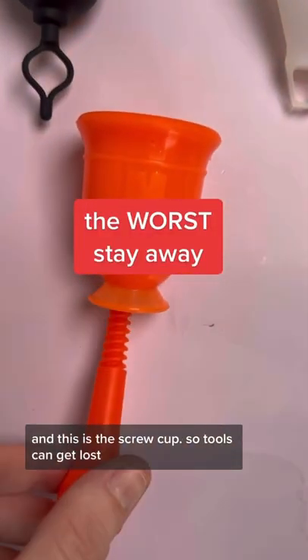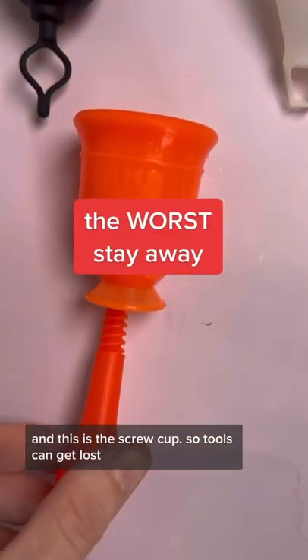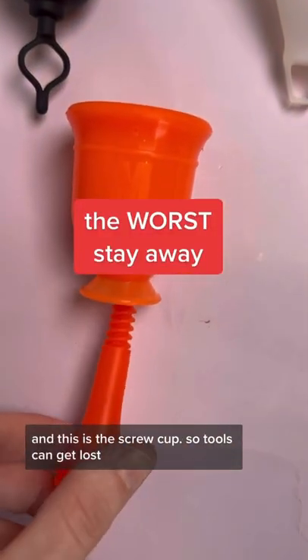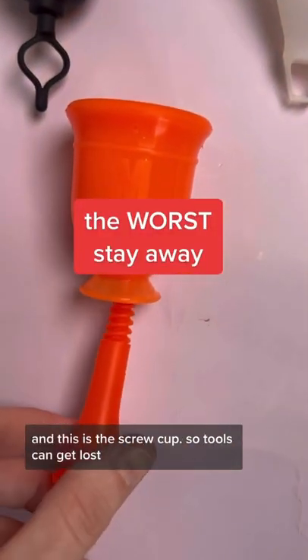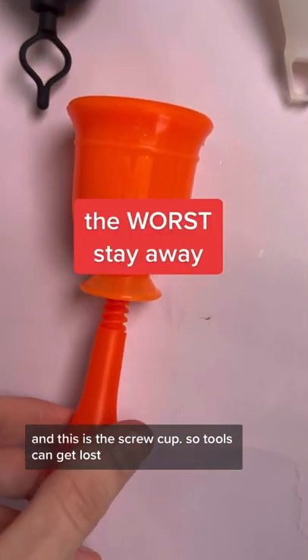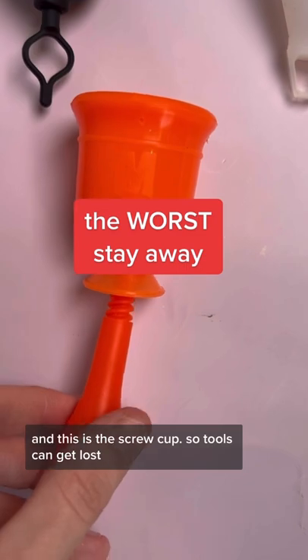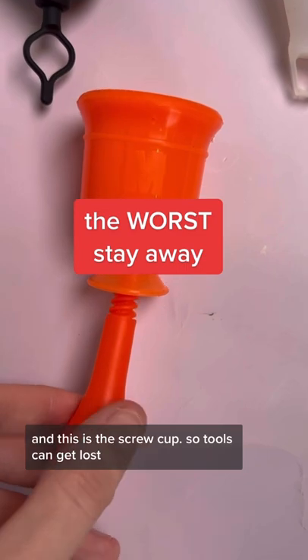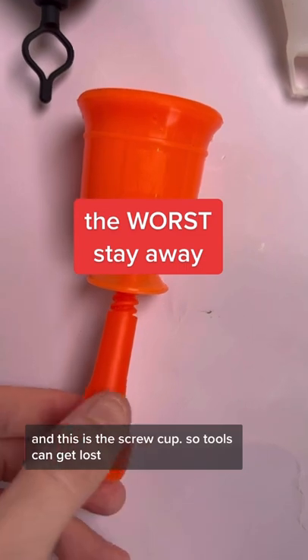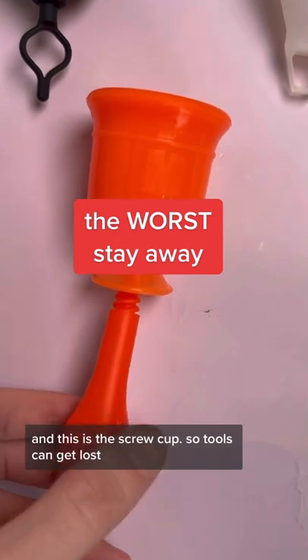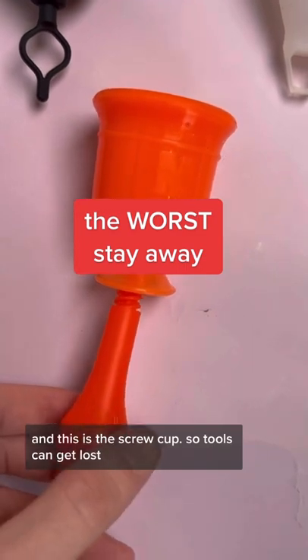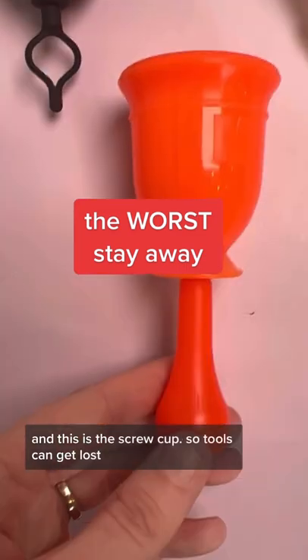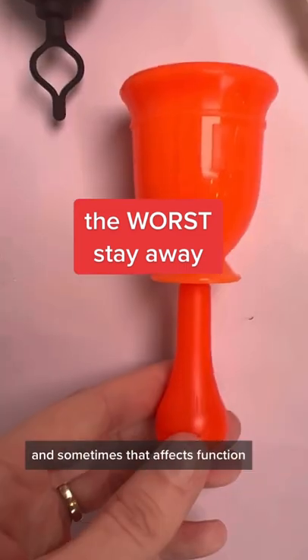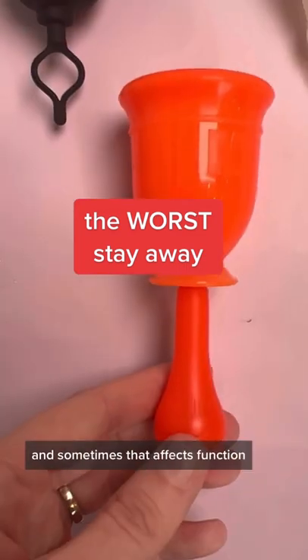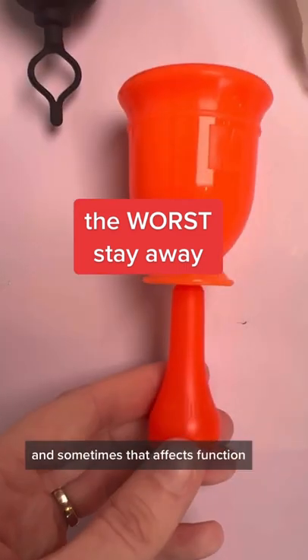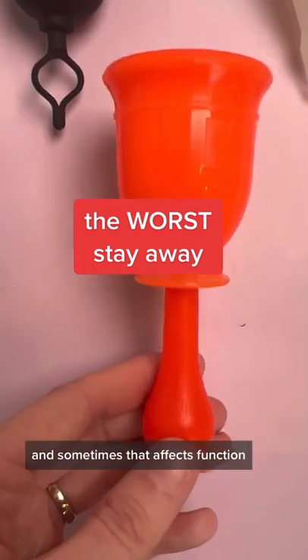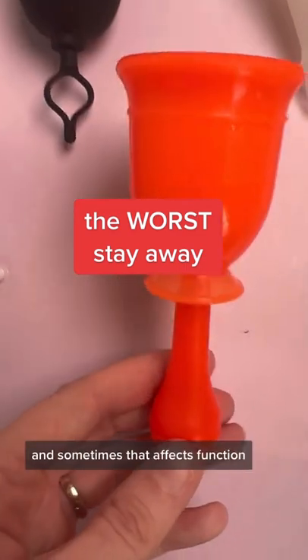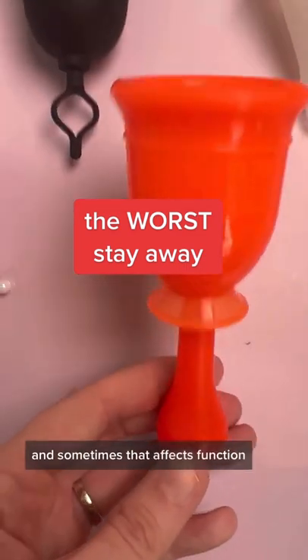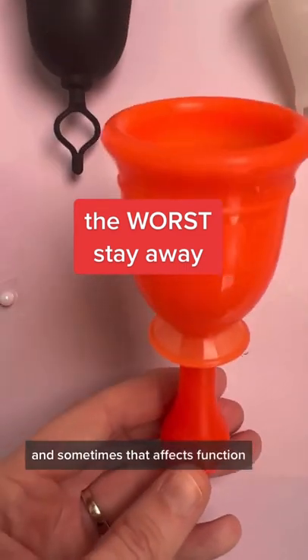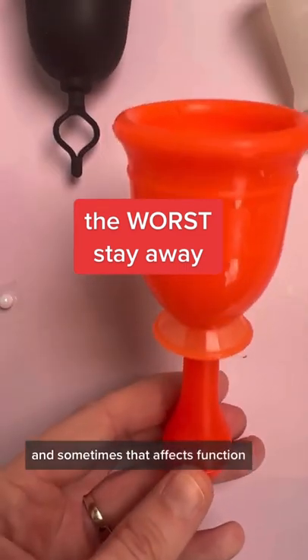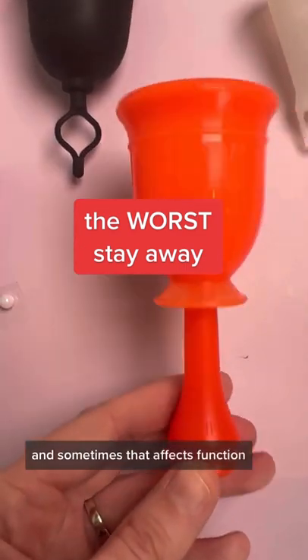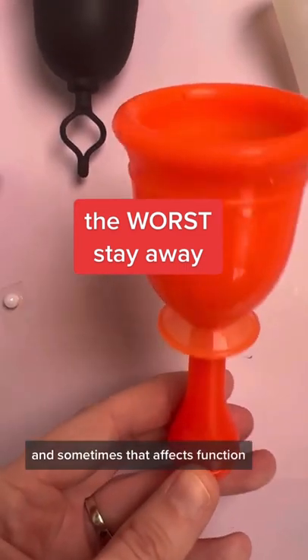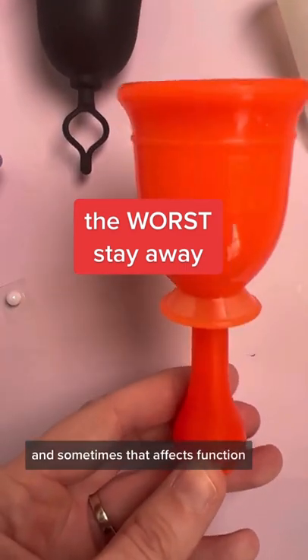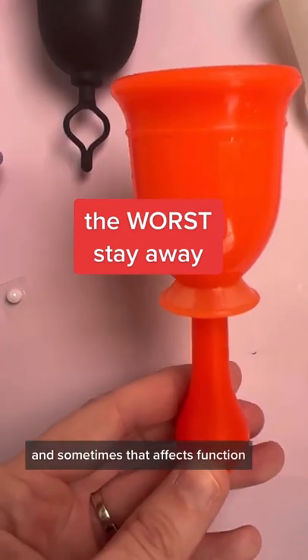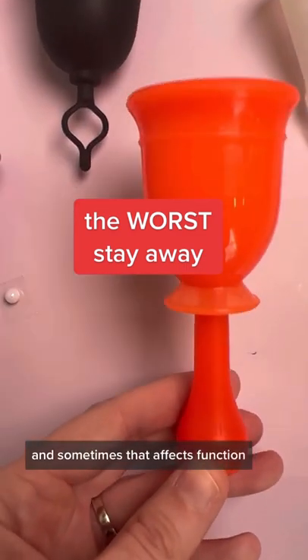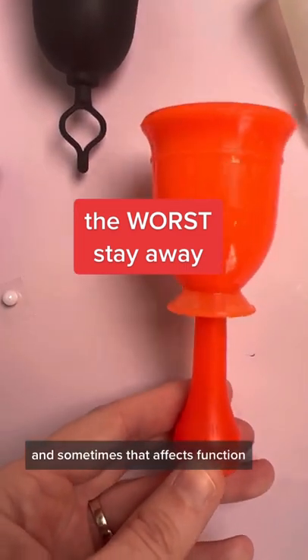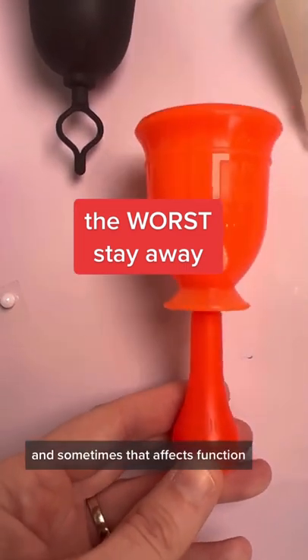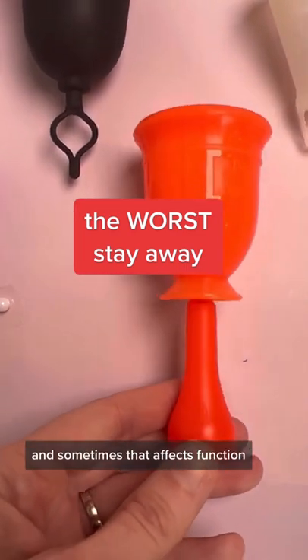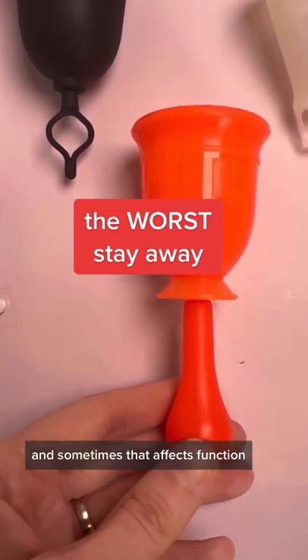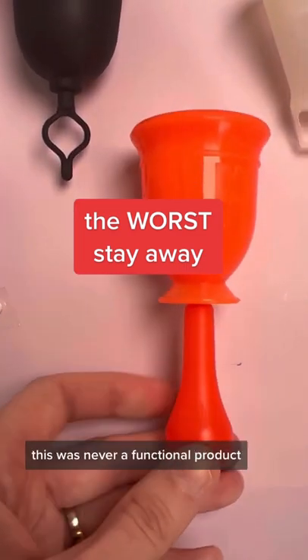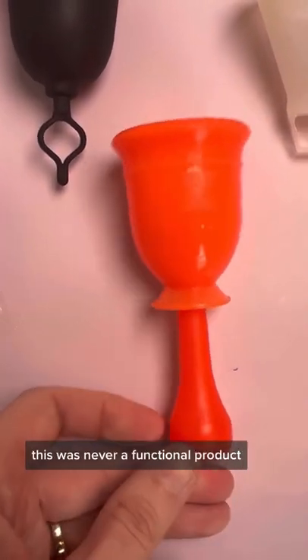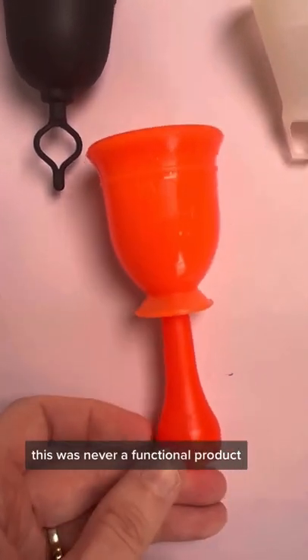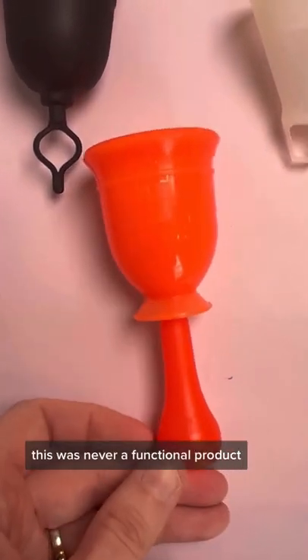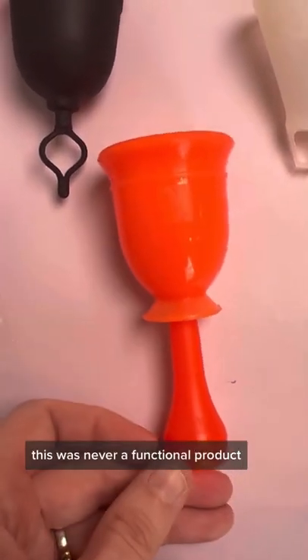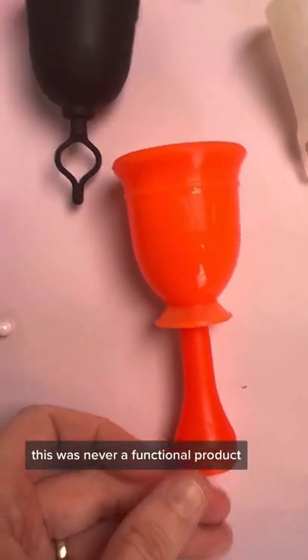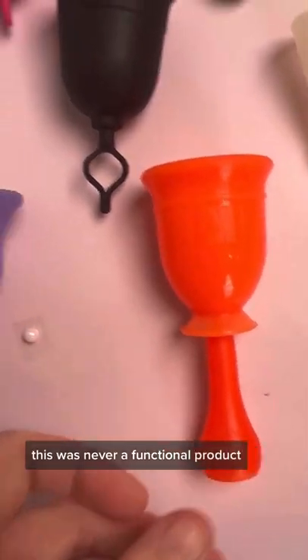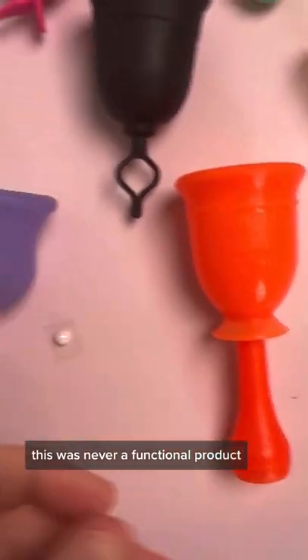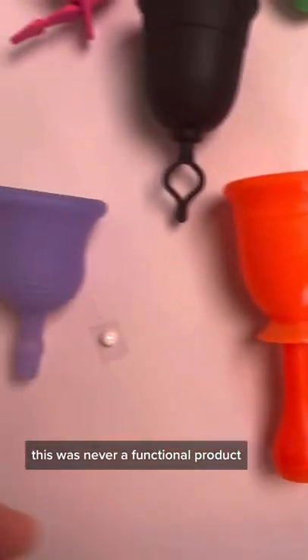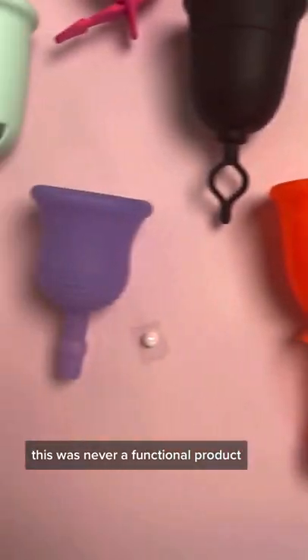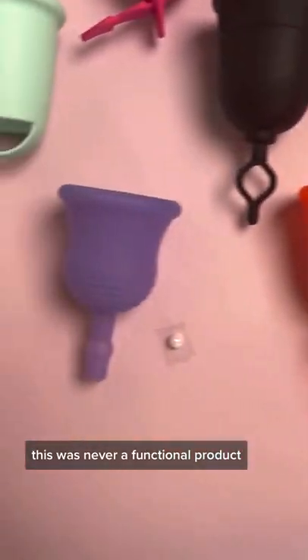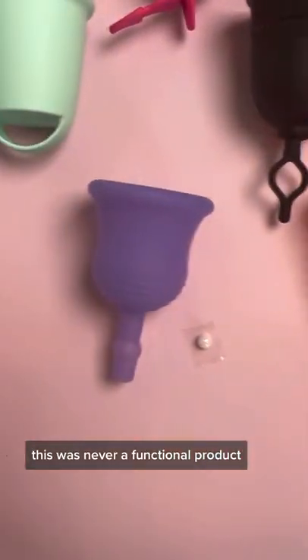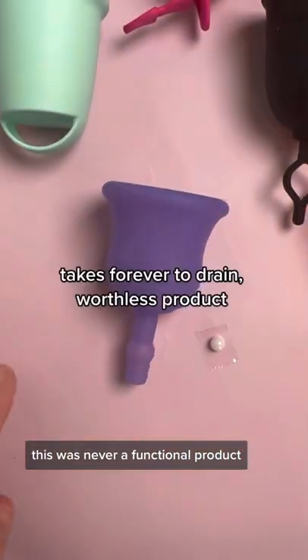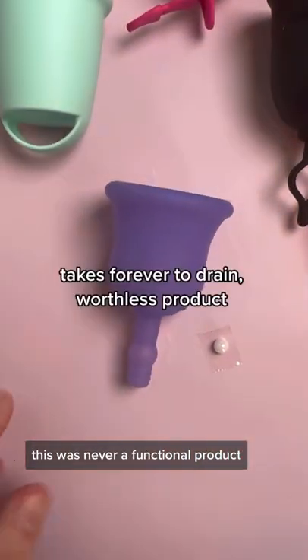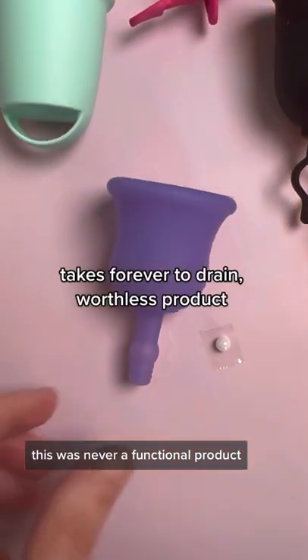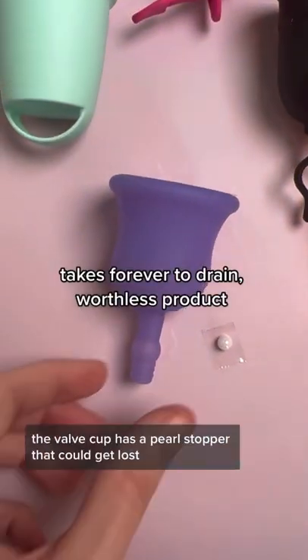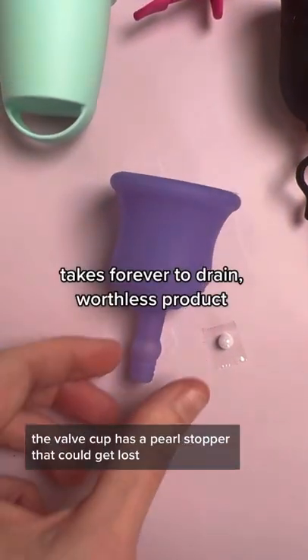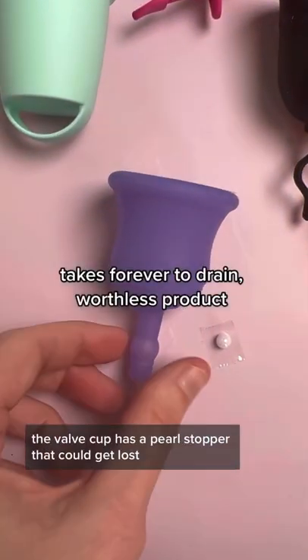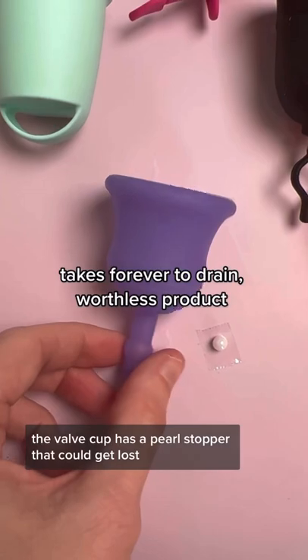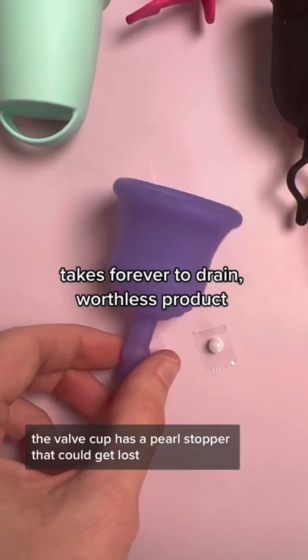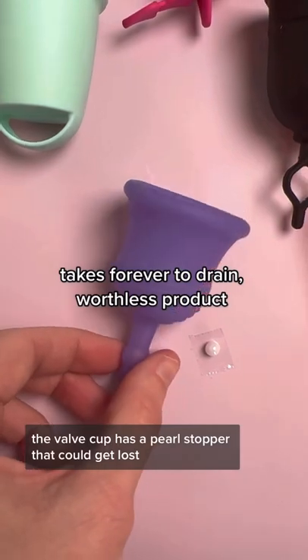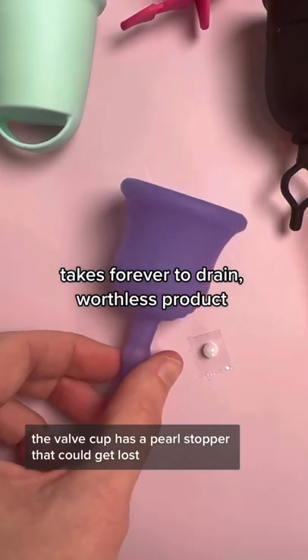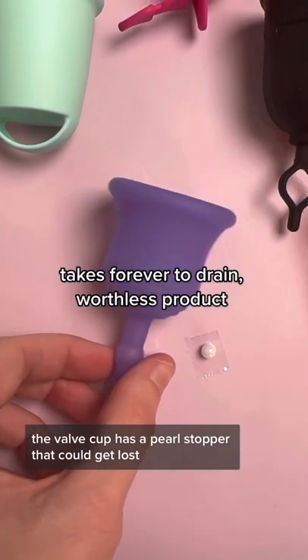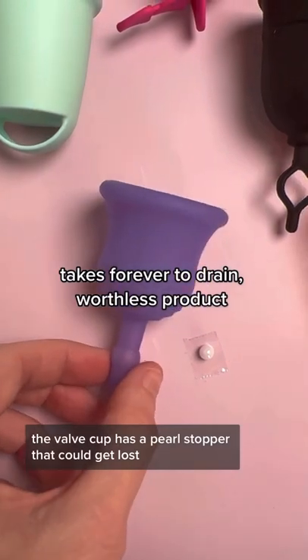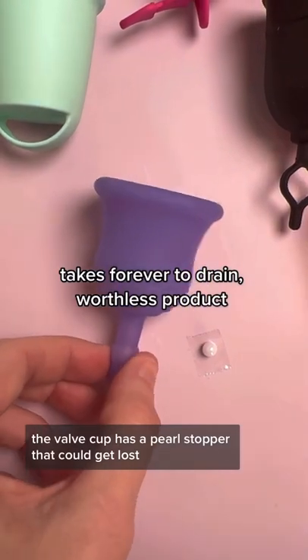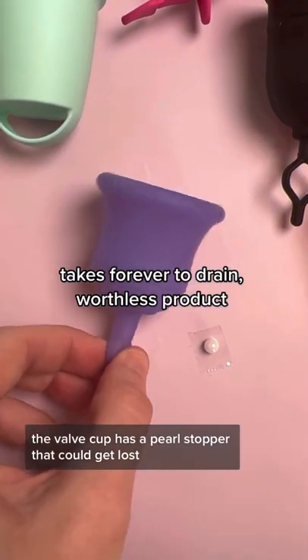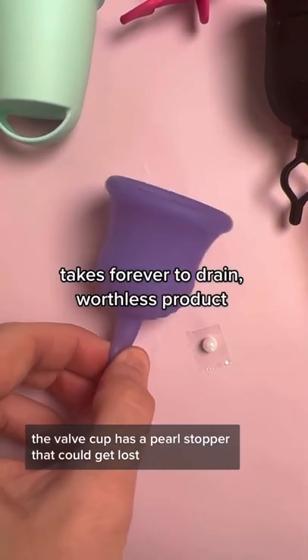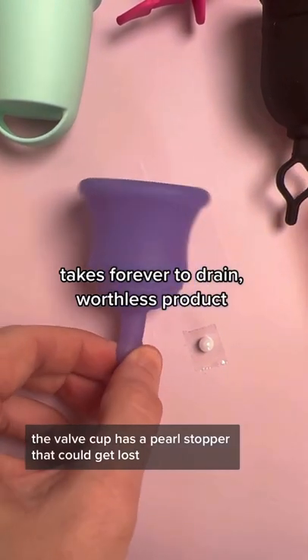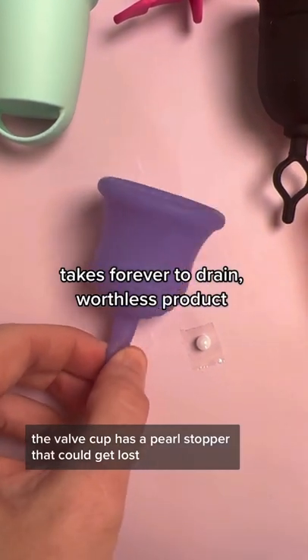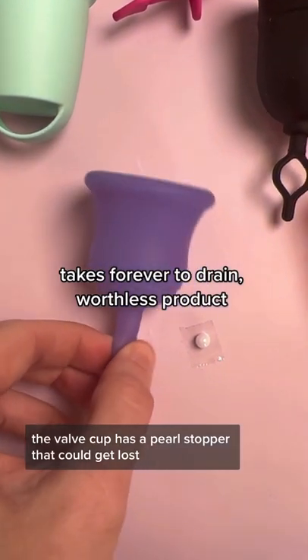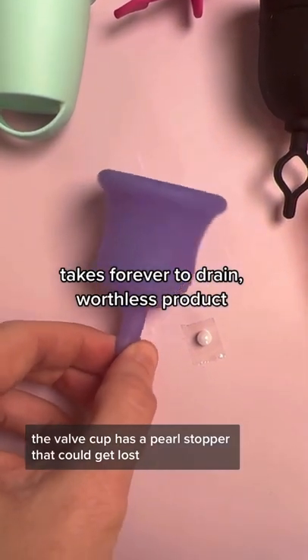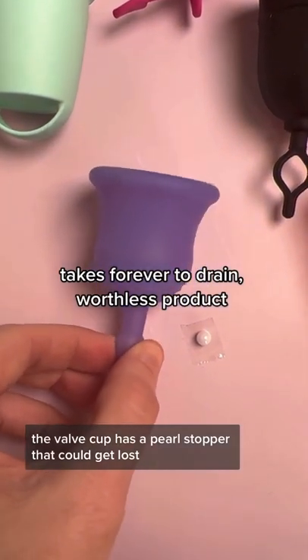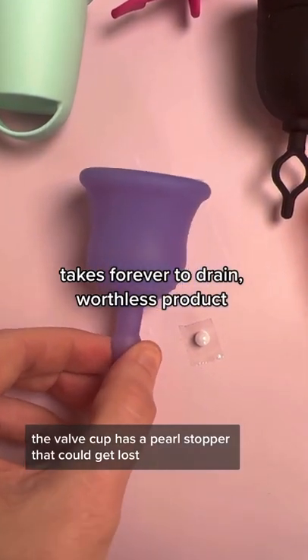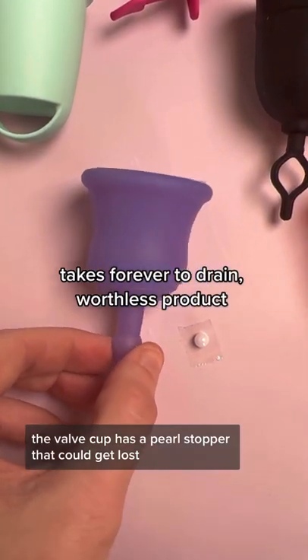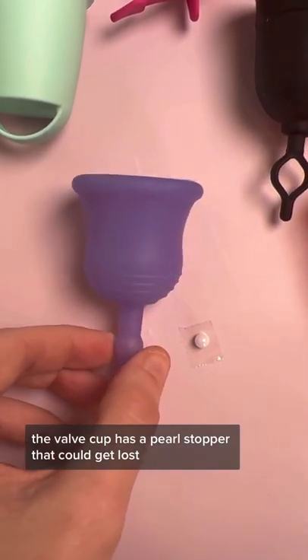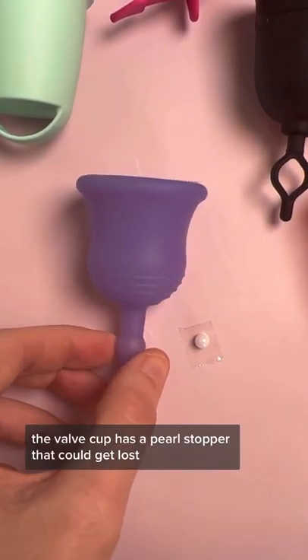Tools can get lost, and sometimes that affects function. This was never a functional product. The valve cup has a pearl stopper that can get lost.